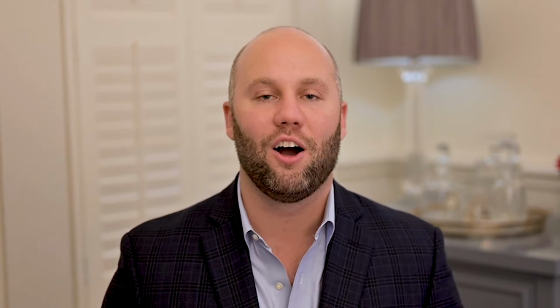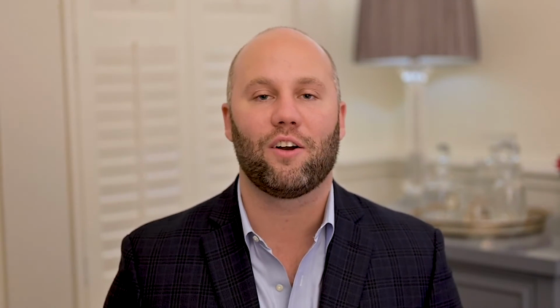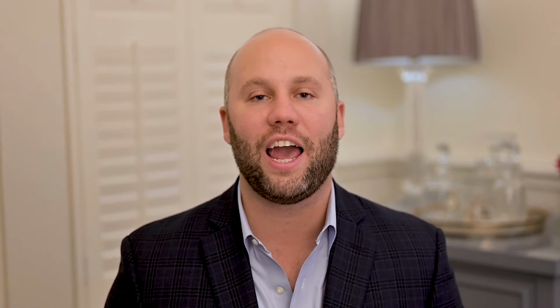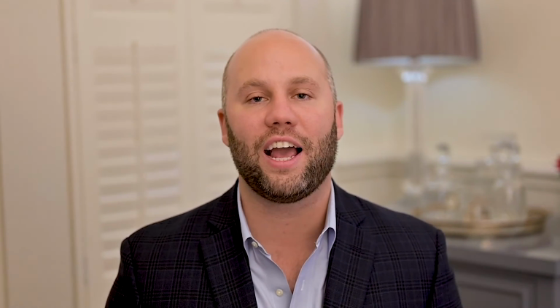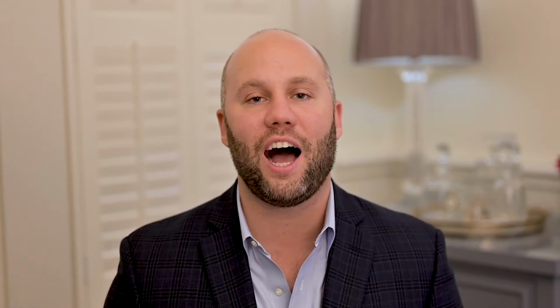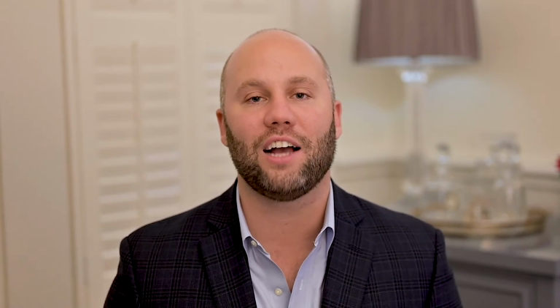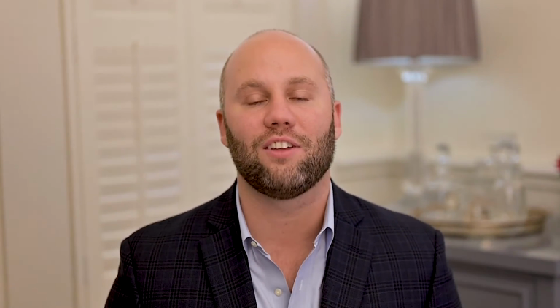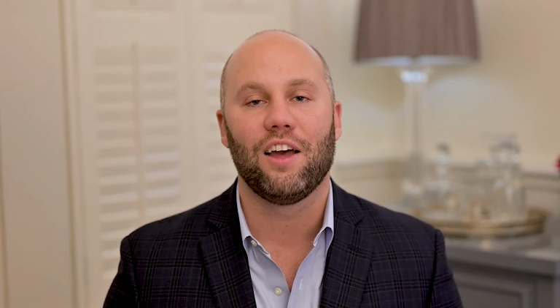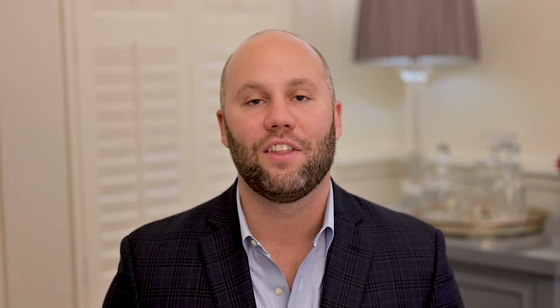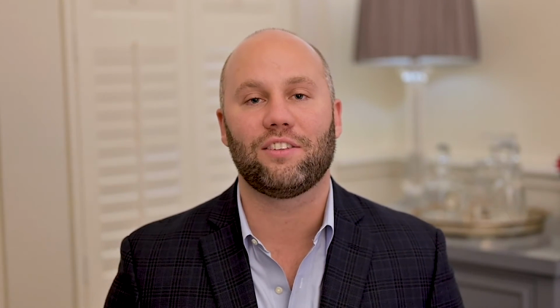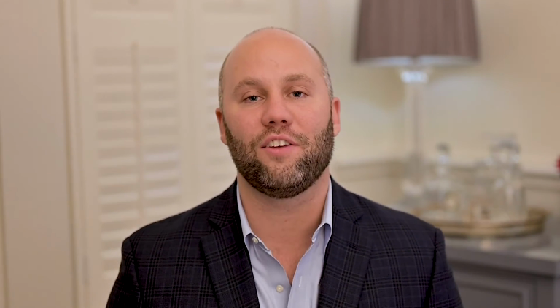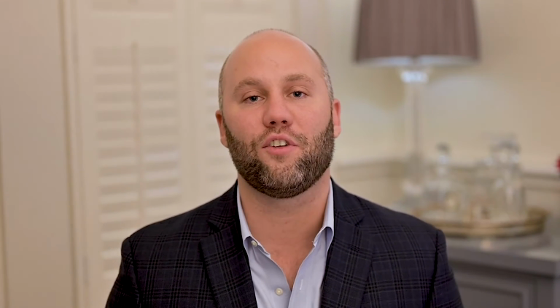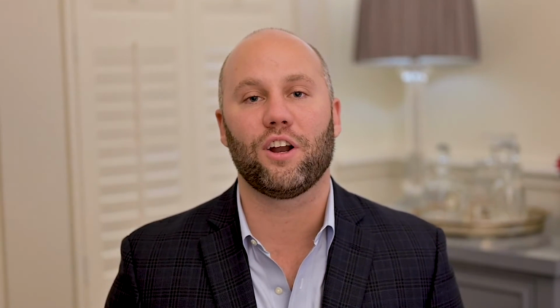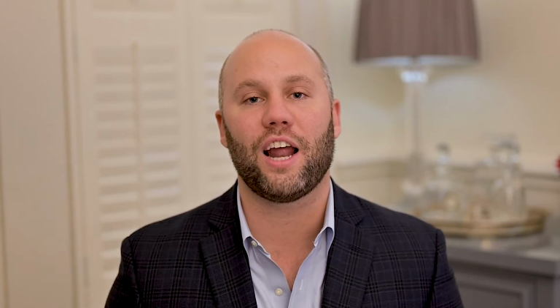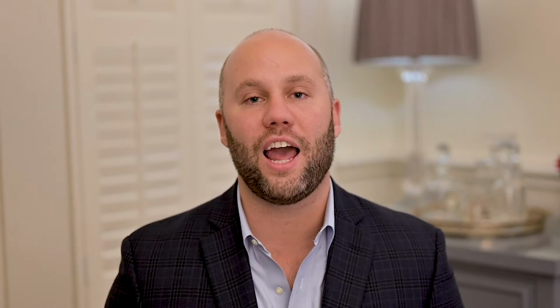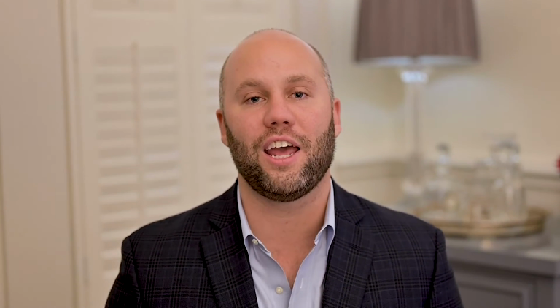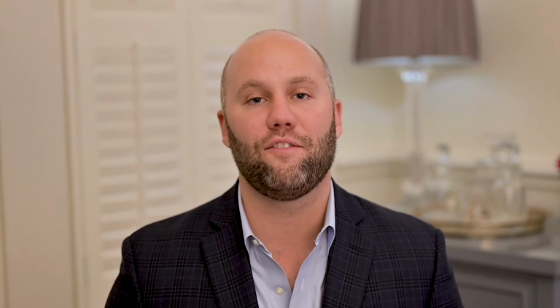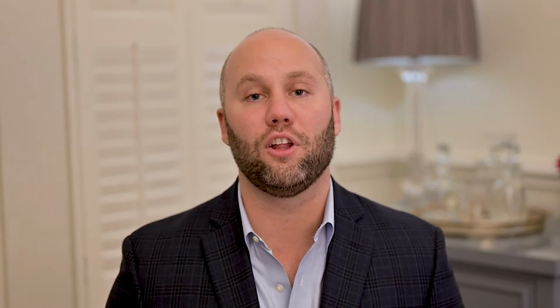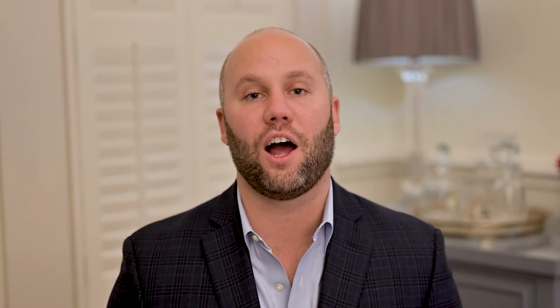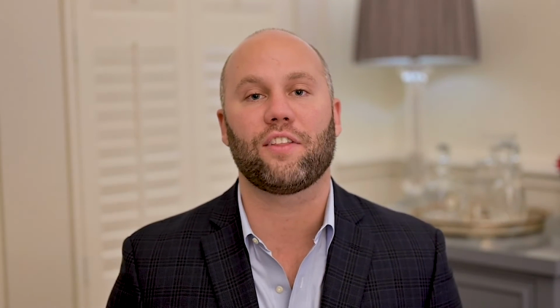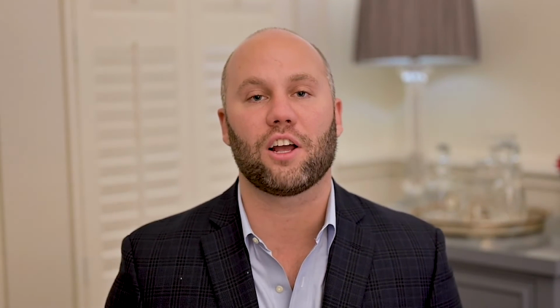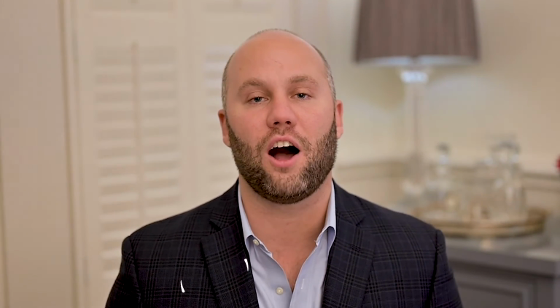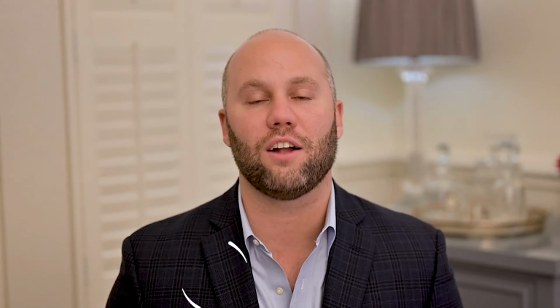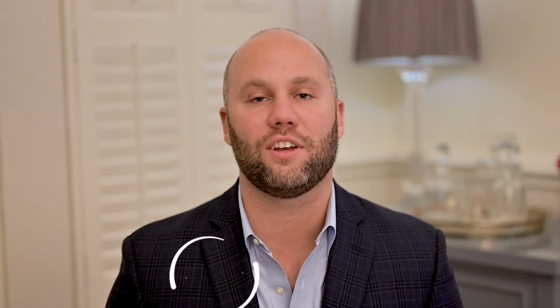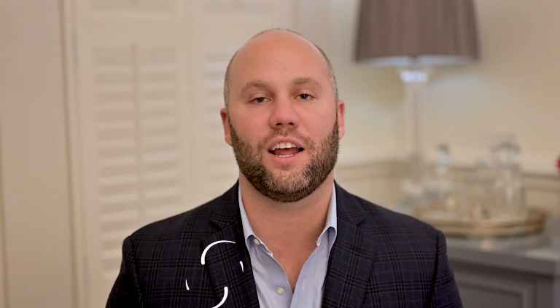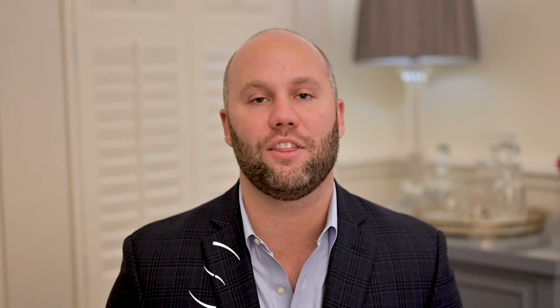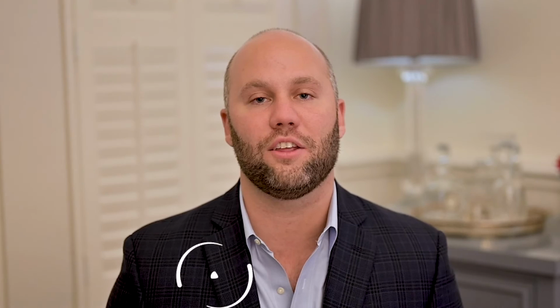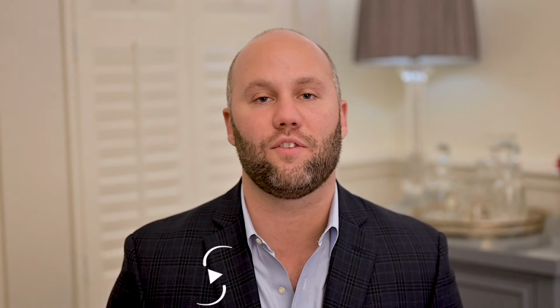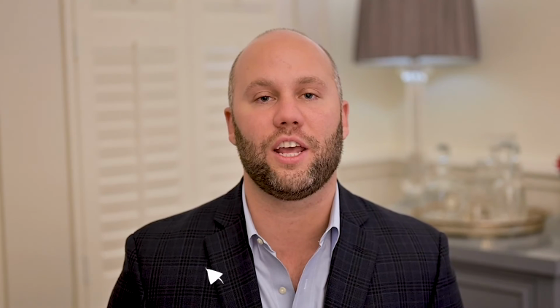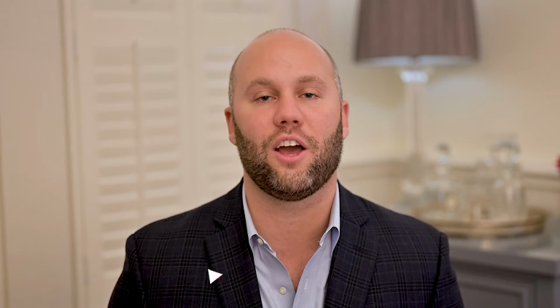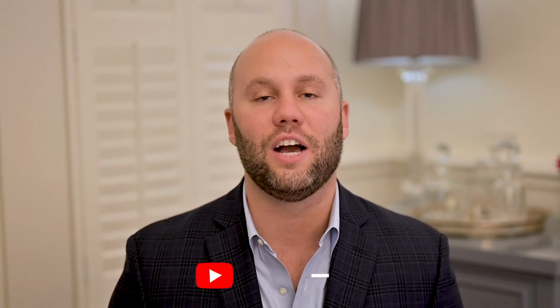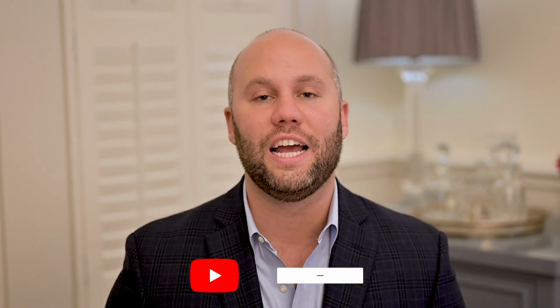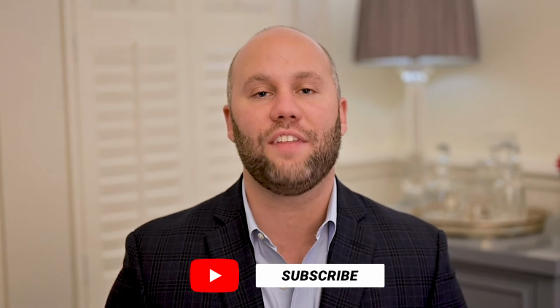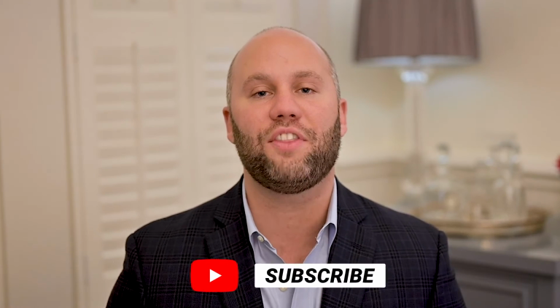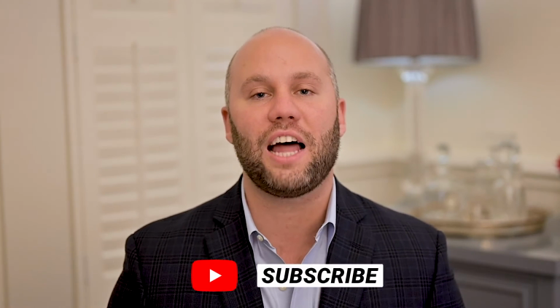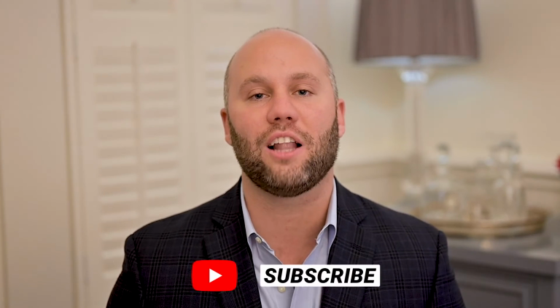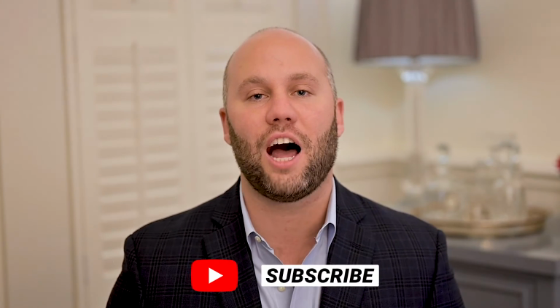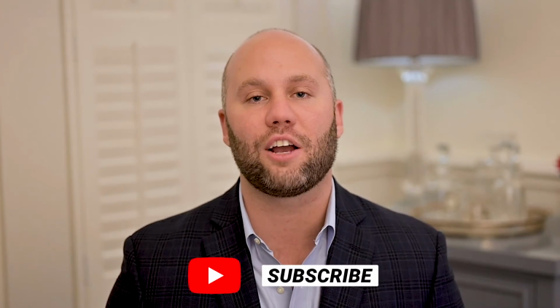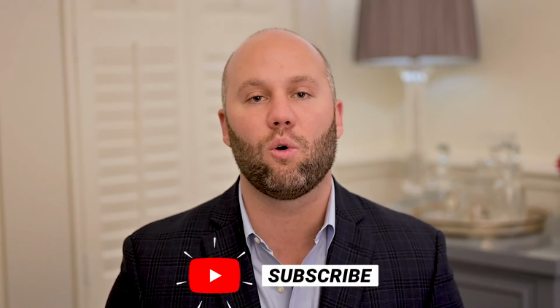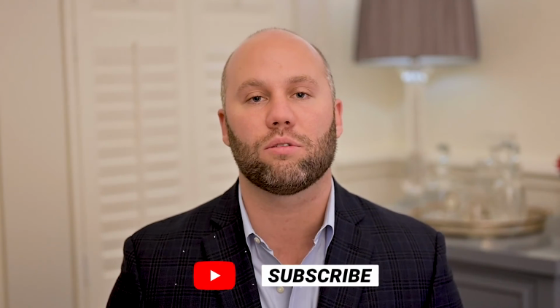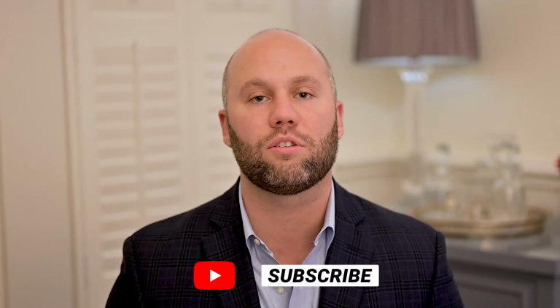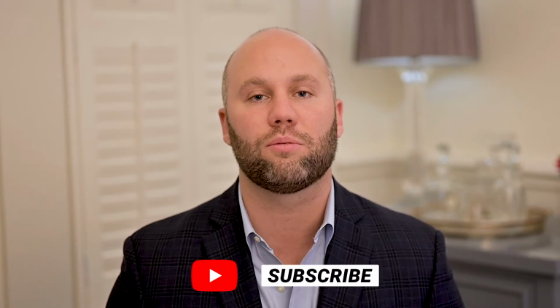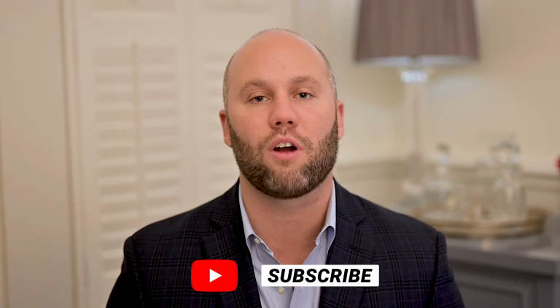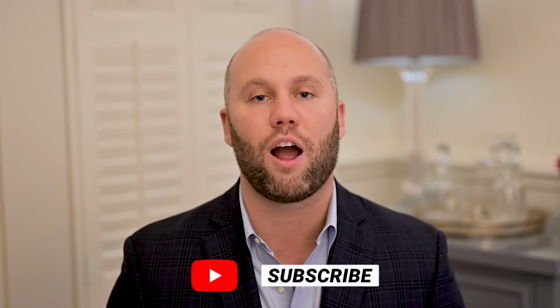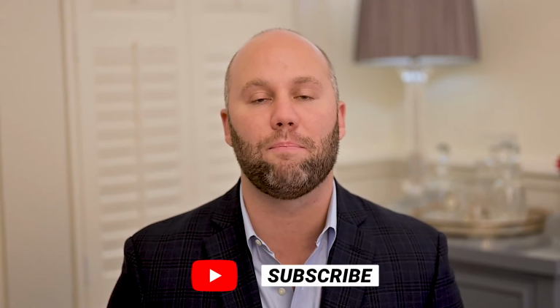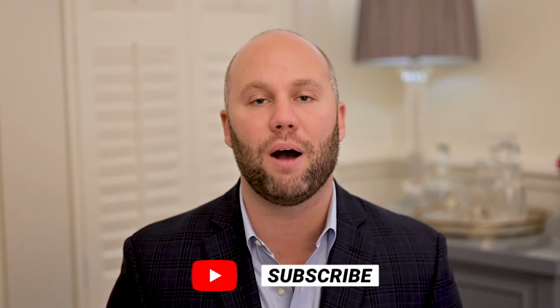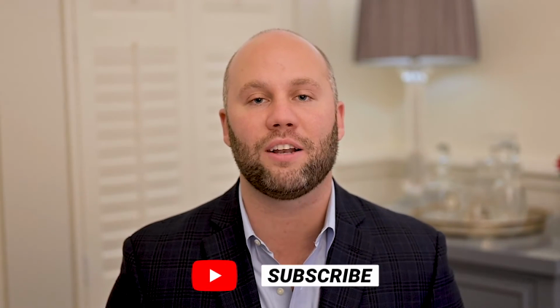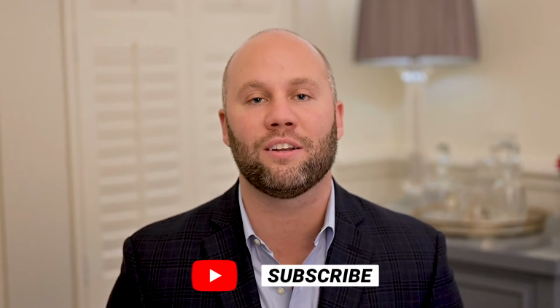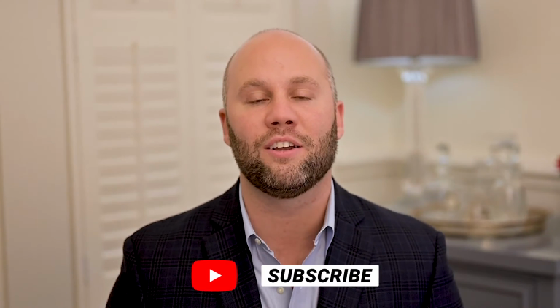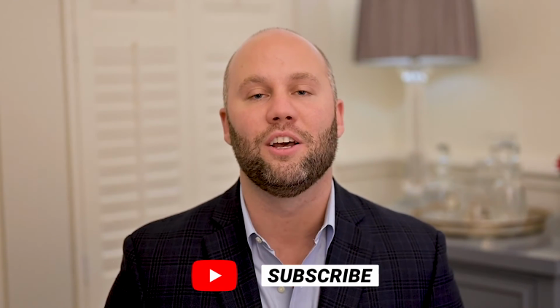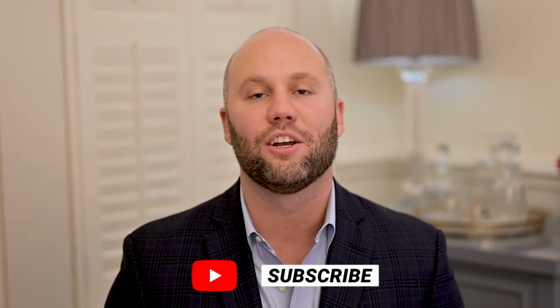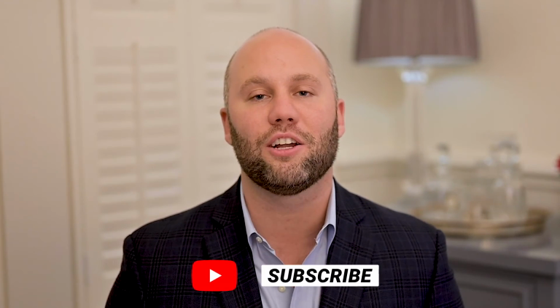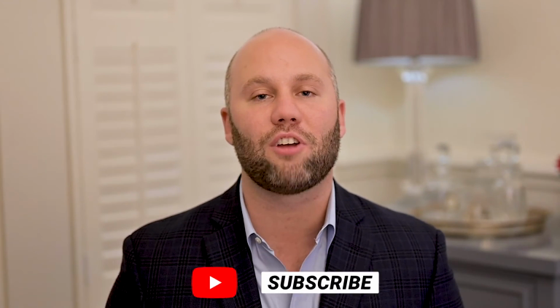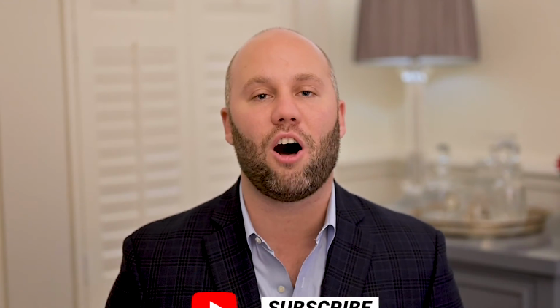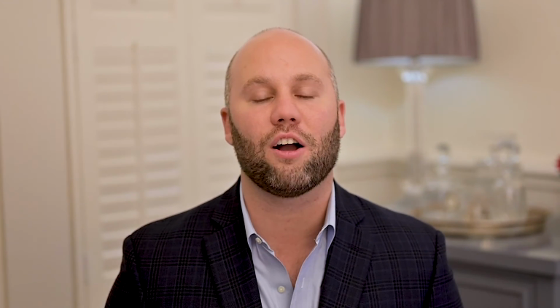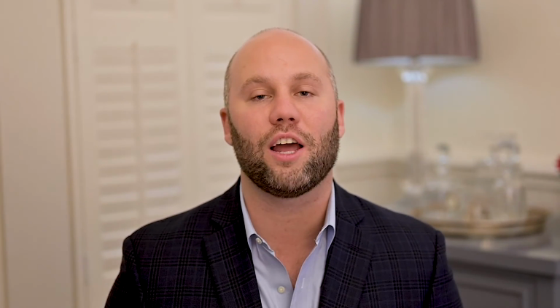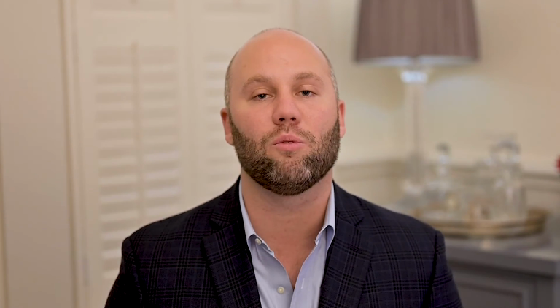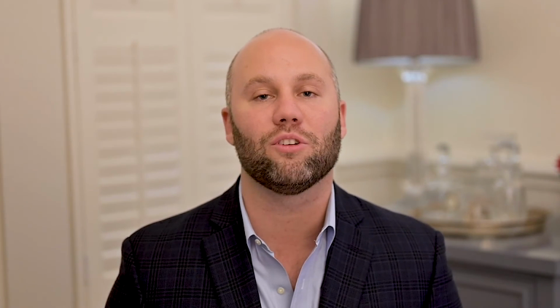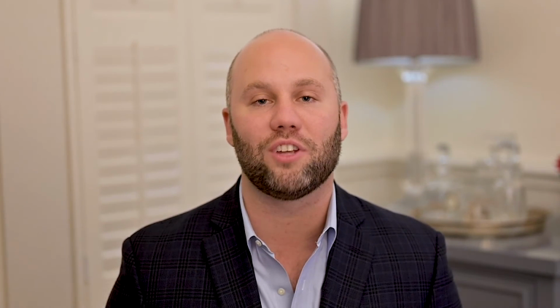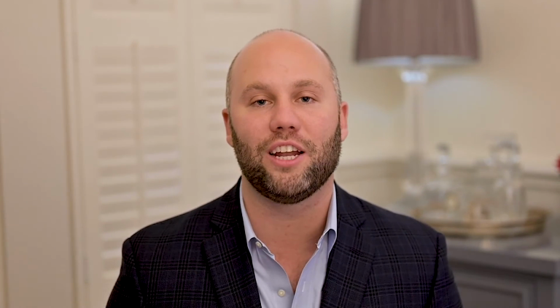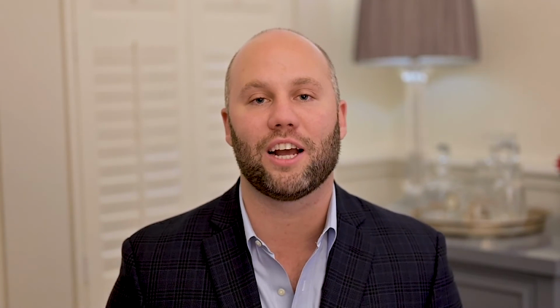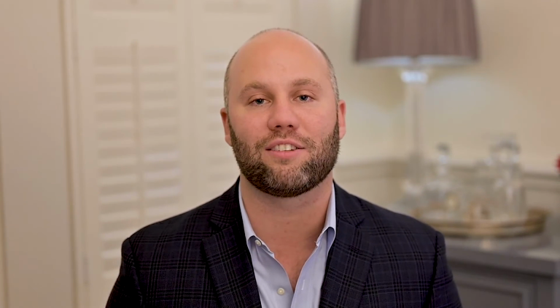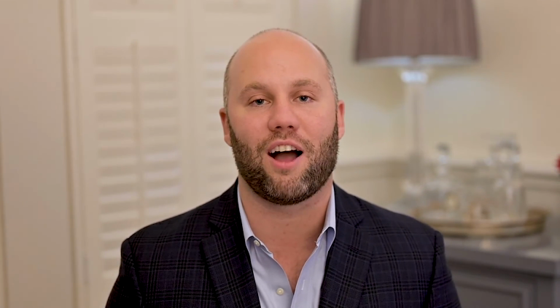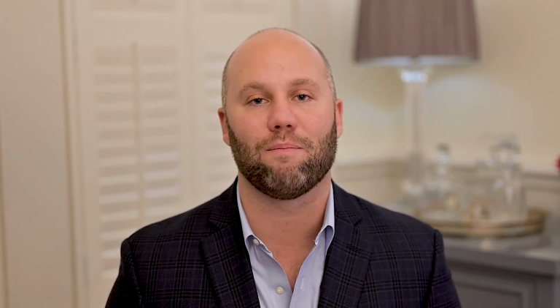Okay guys, that's it for today. If you like the content in this video, hit that like or subscribe button. Good talk and we'll see you next time.